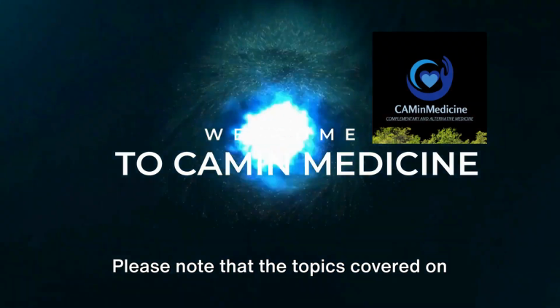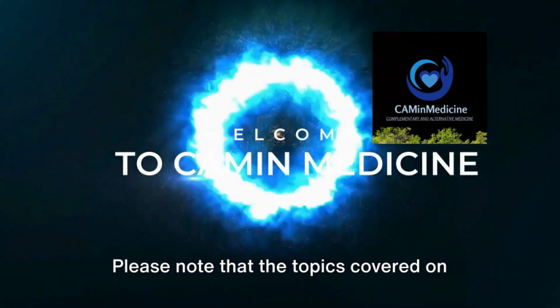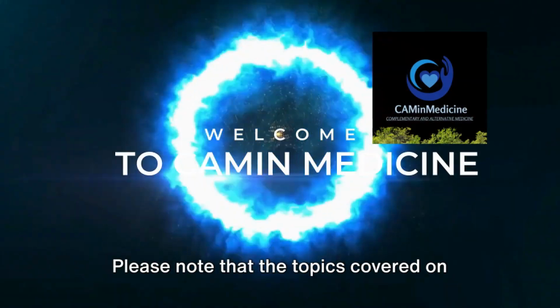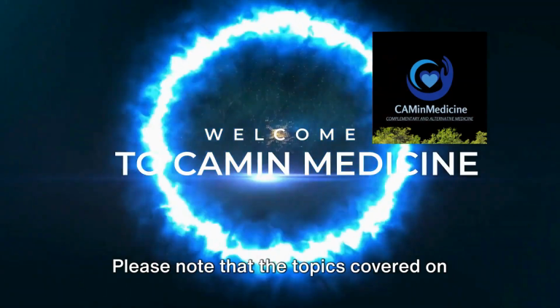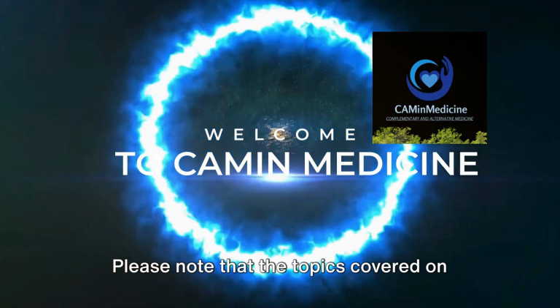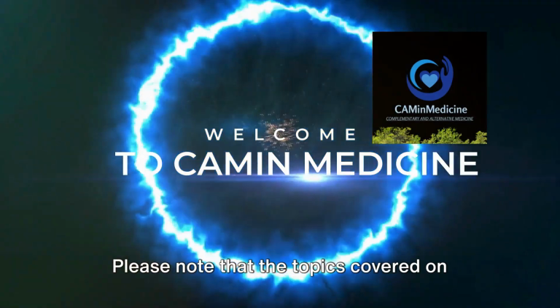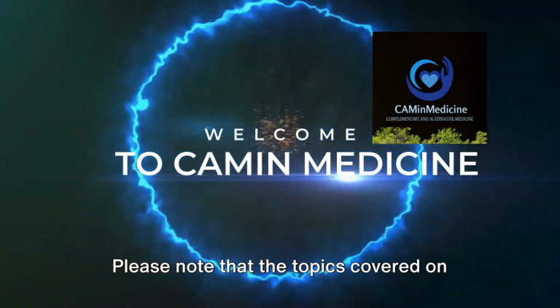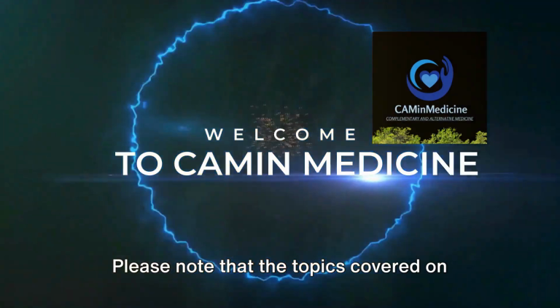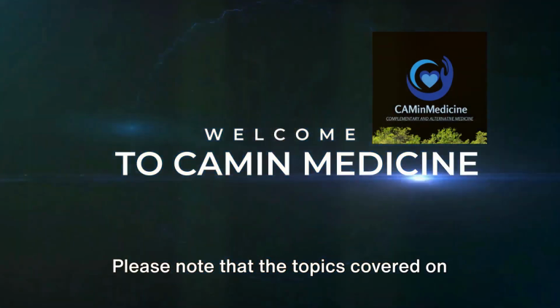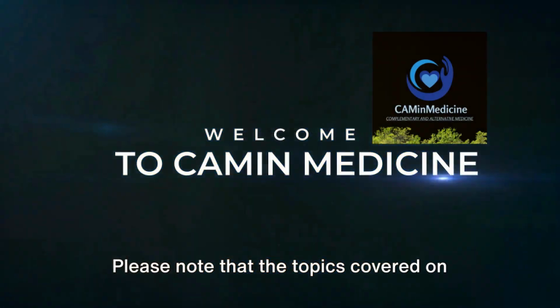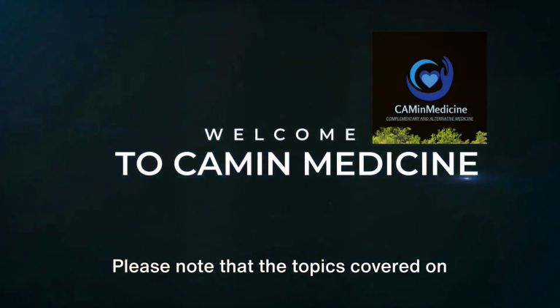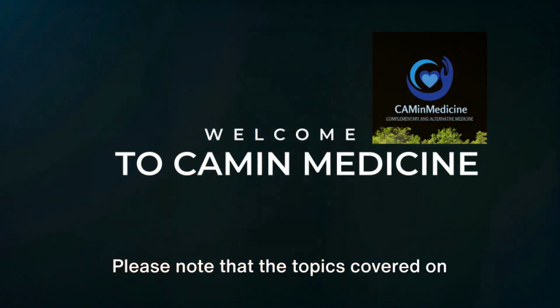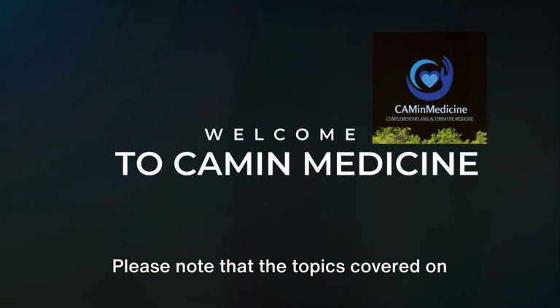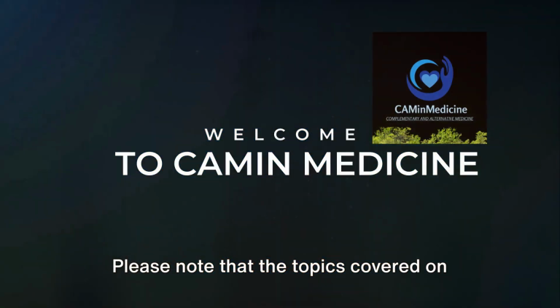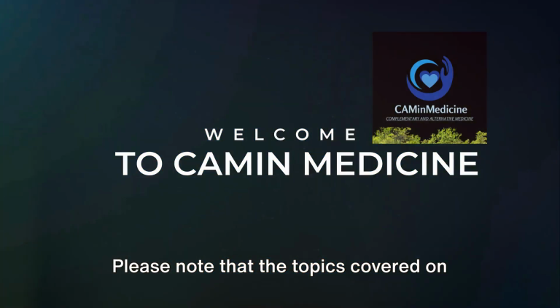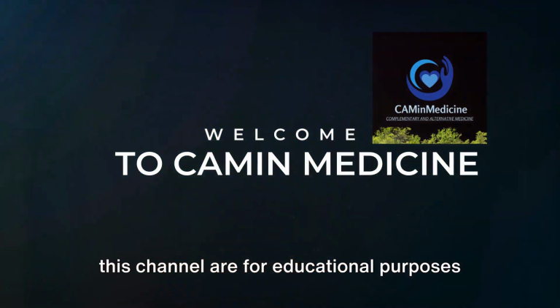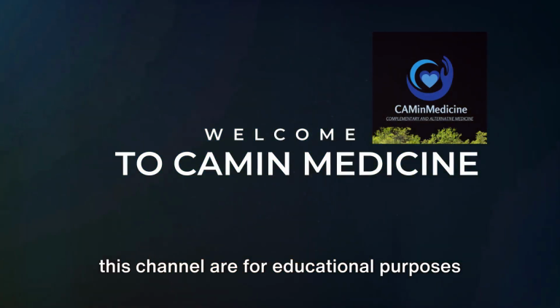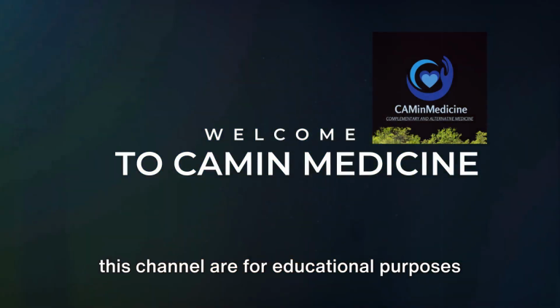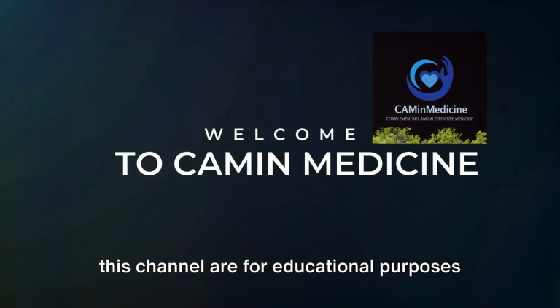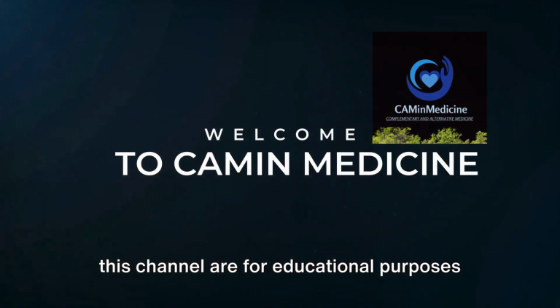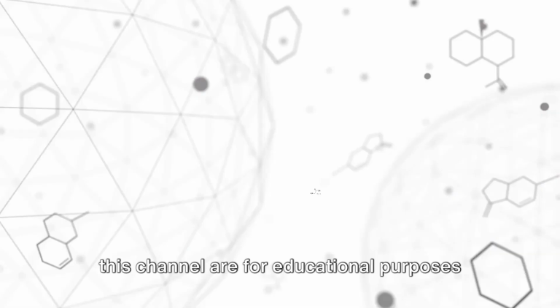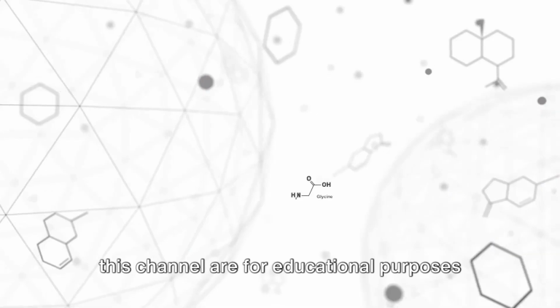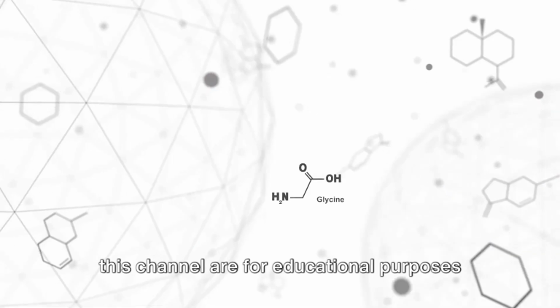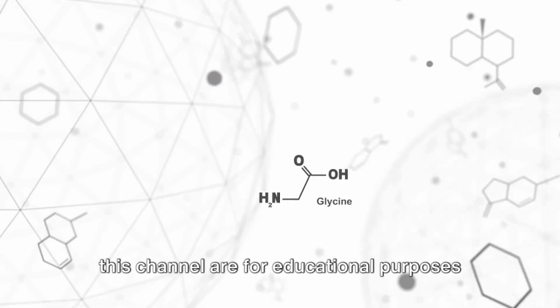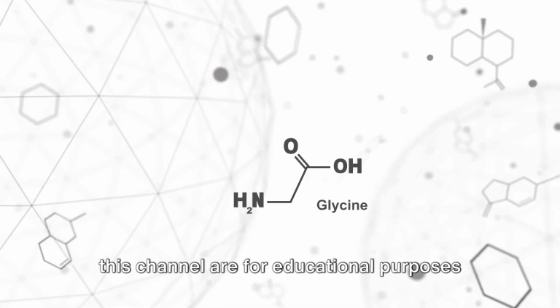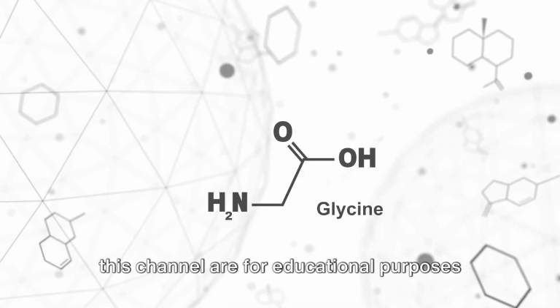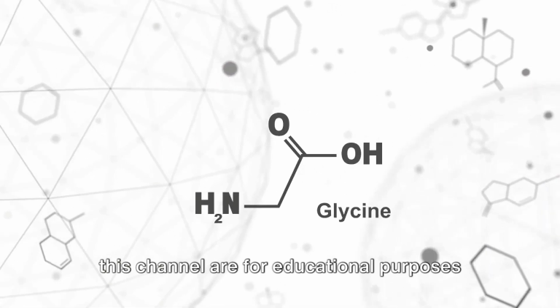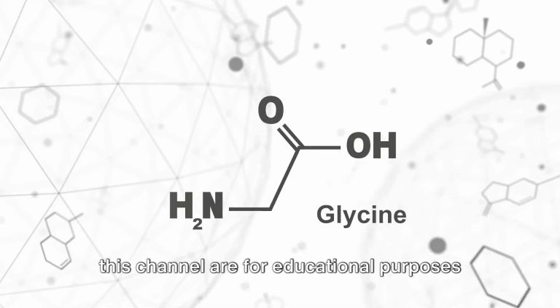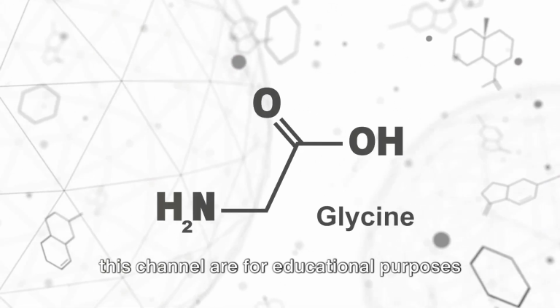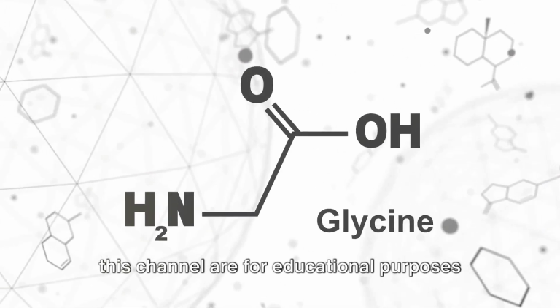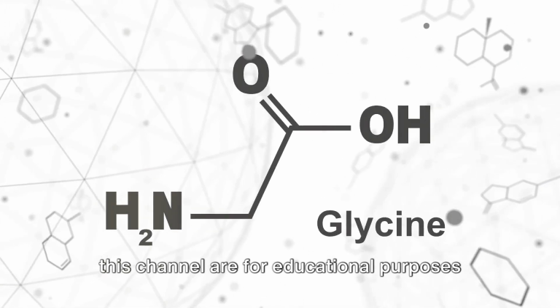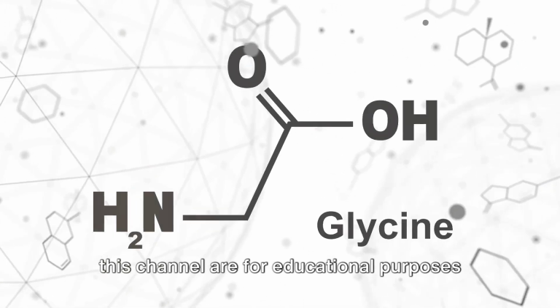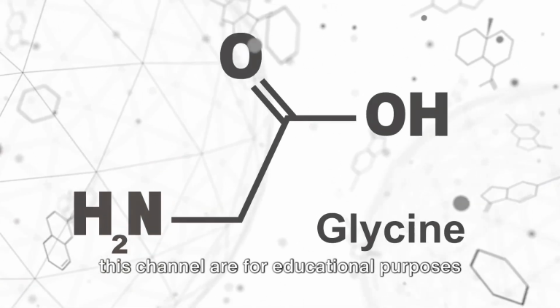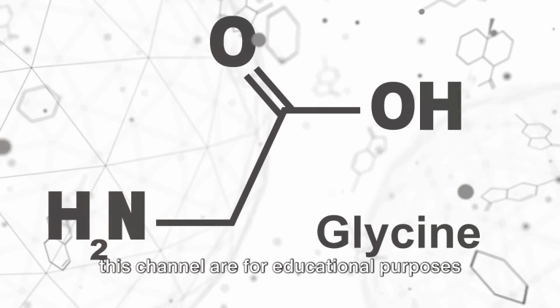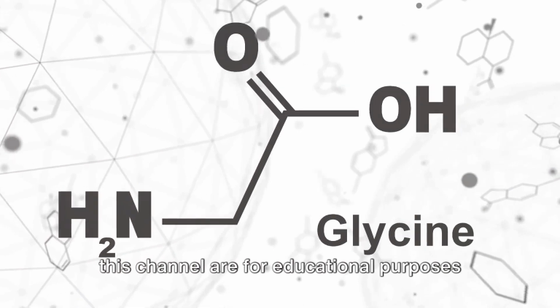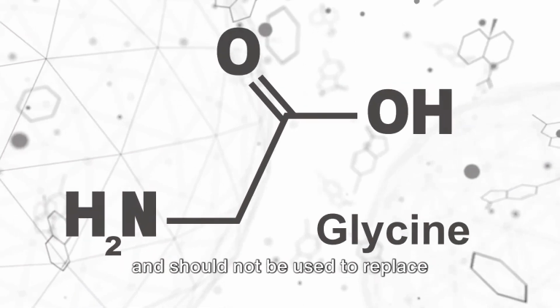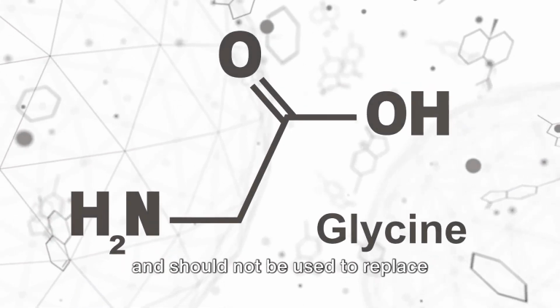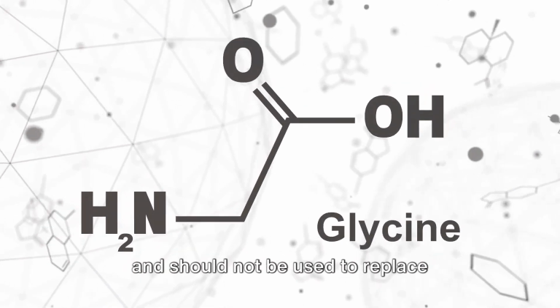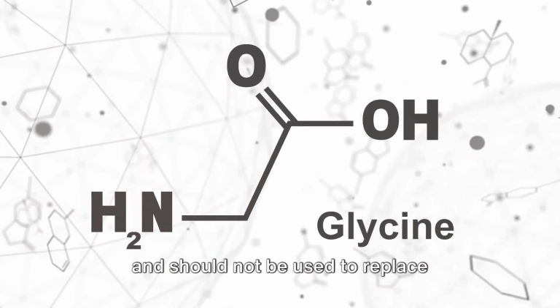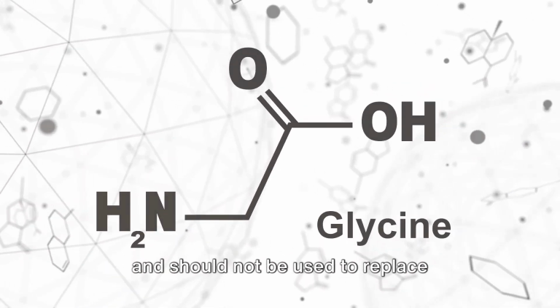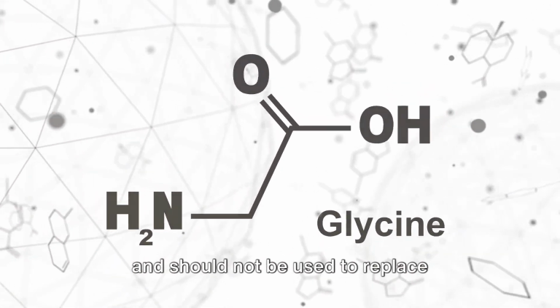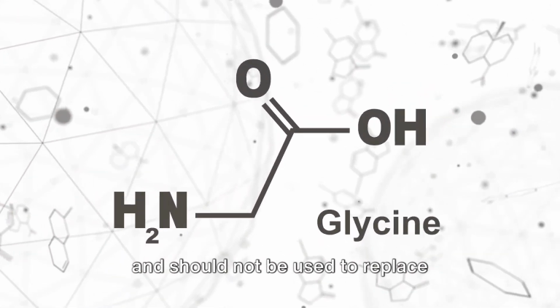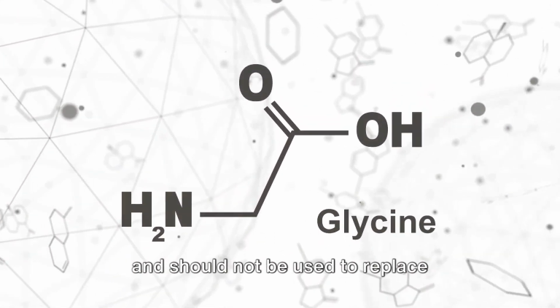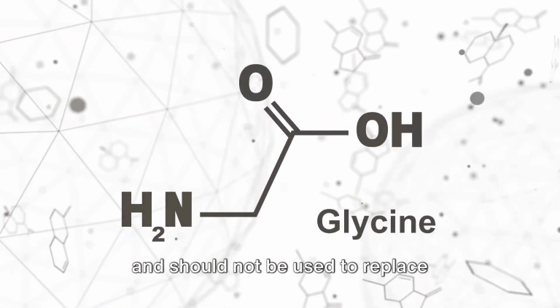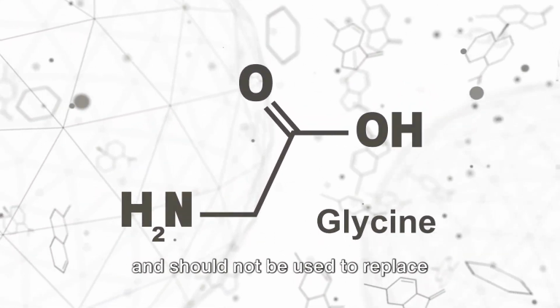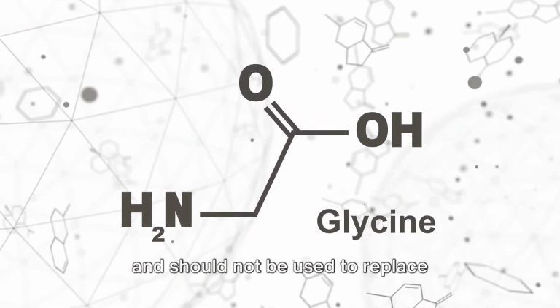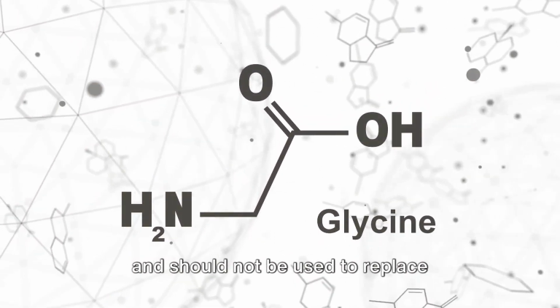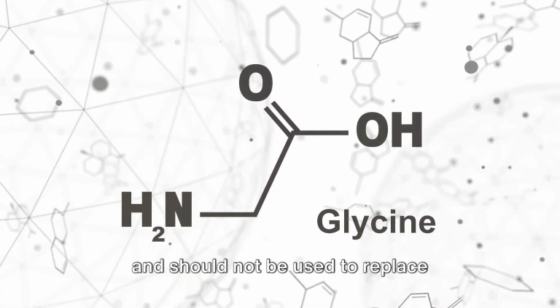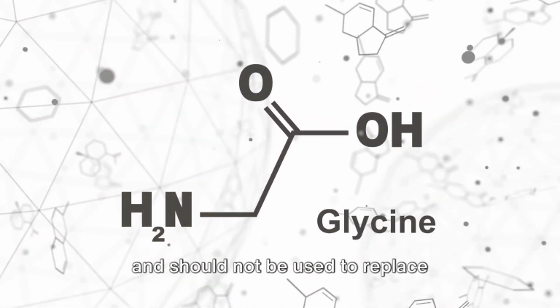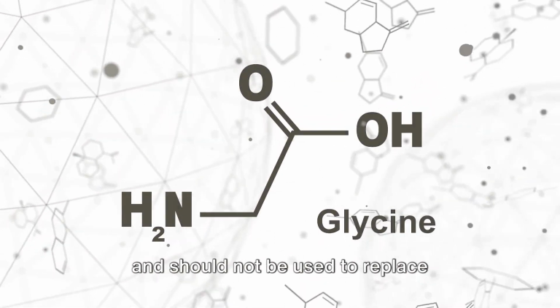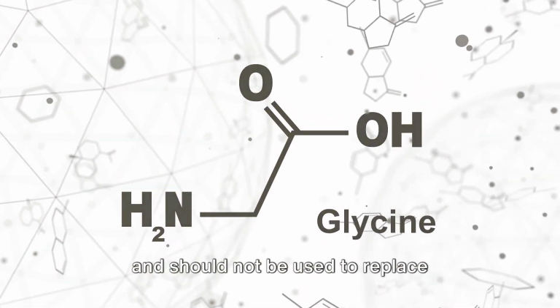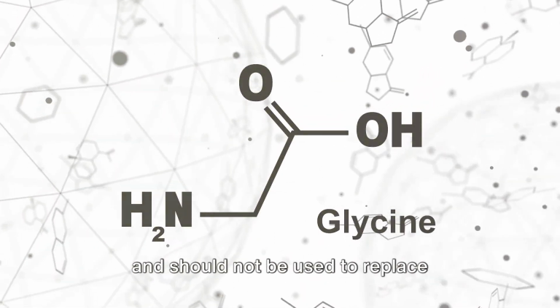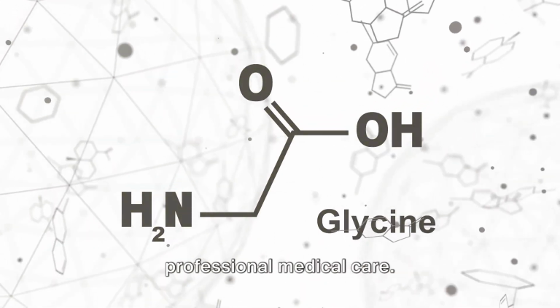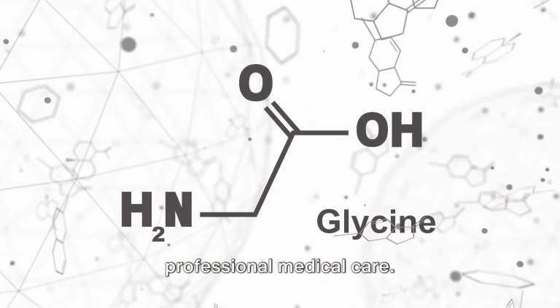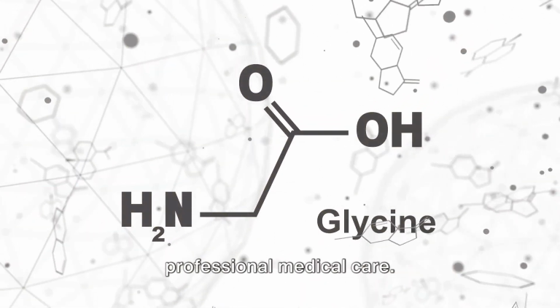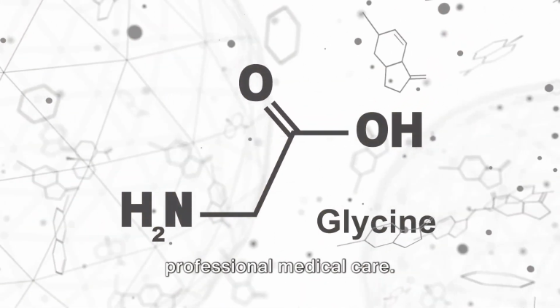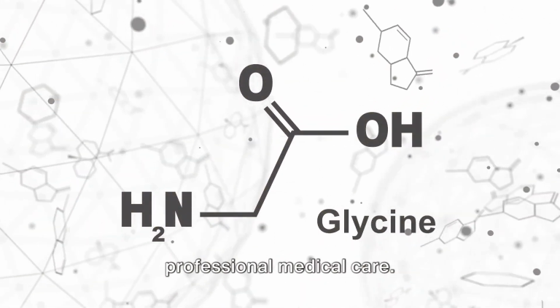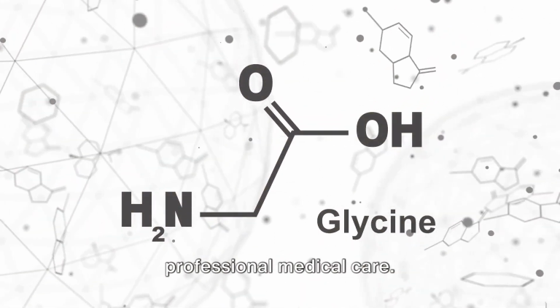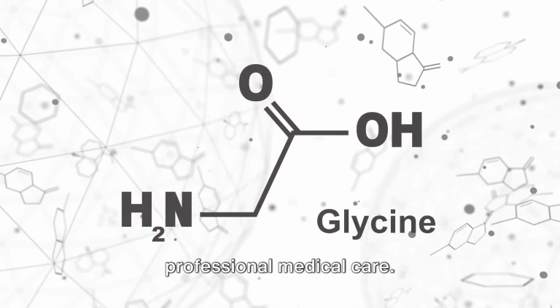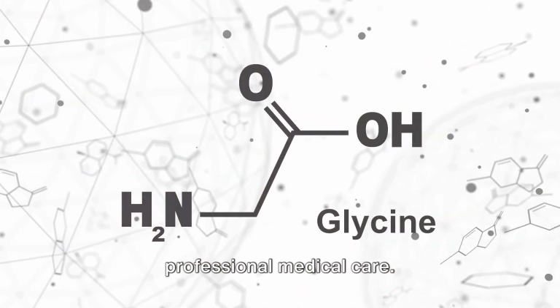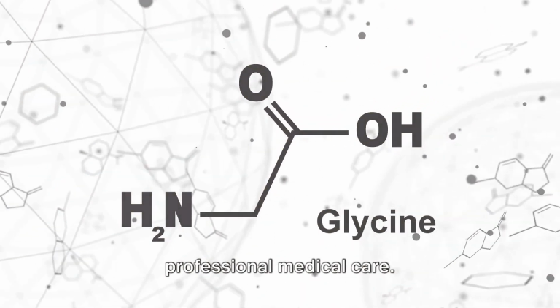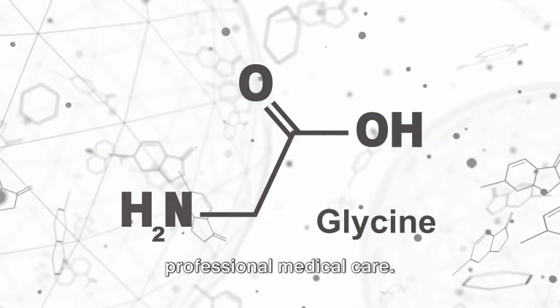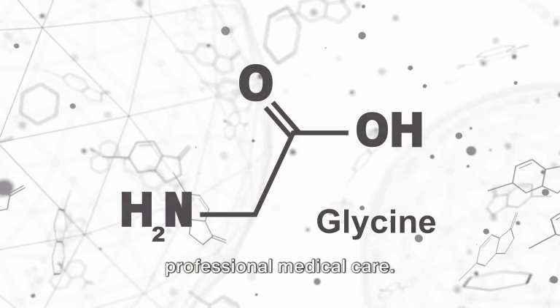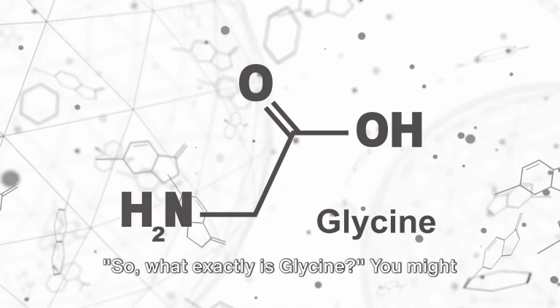Please note that the topics covered on this channel are for educational purposes and should not be used to replace professional medical care.